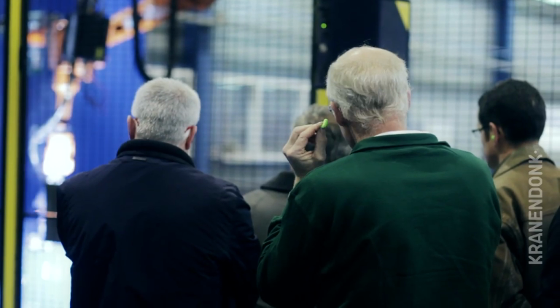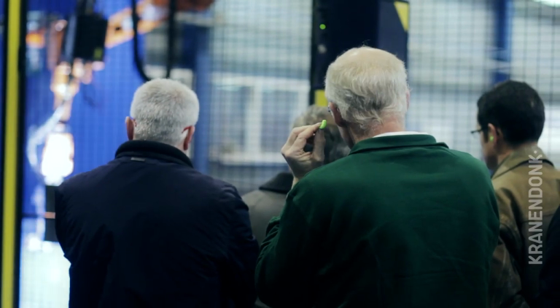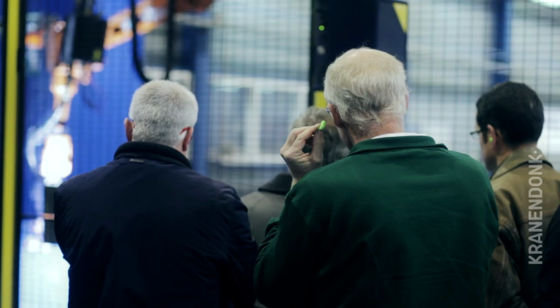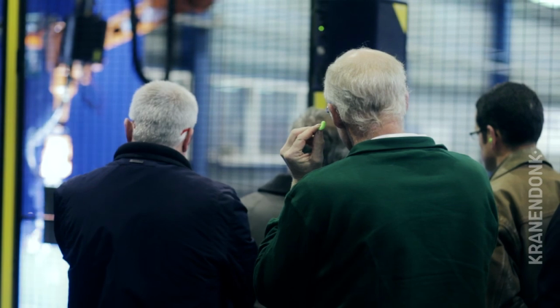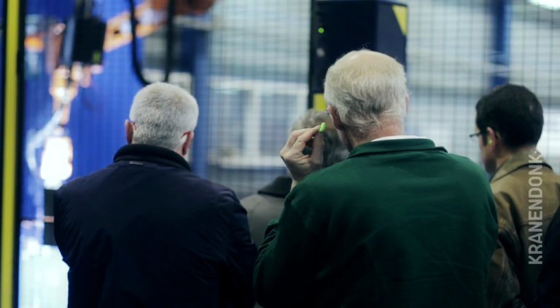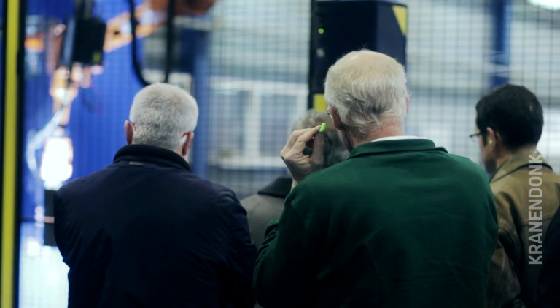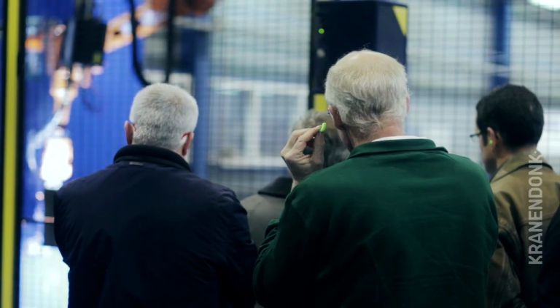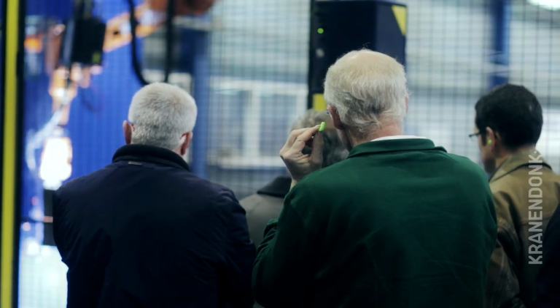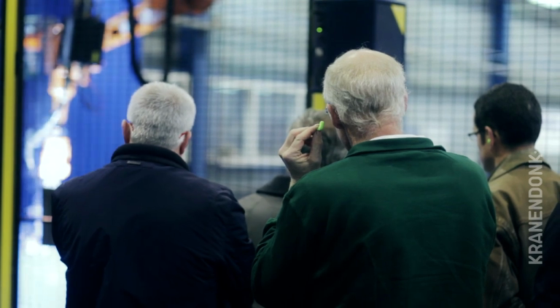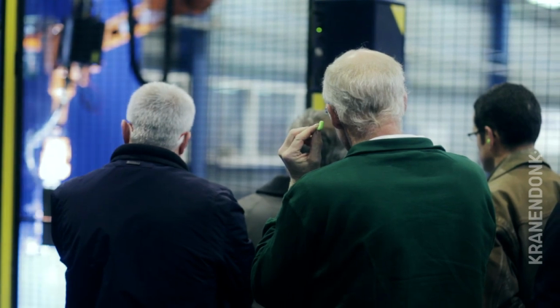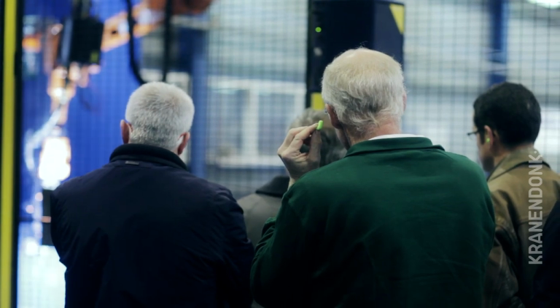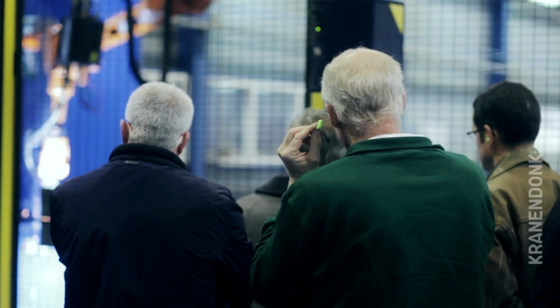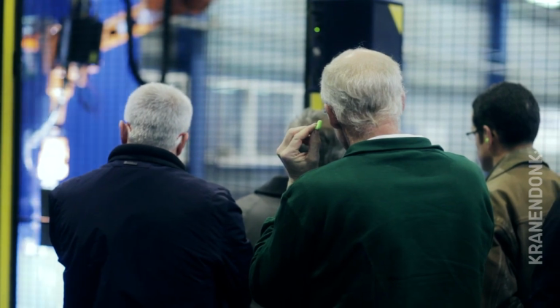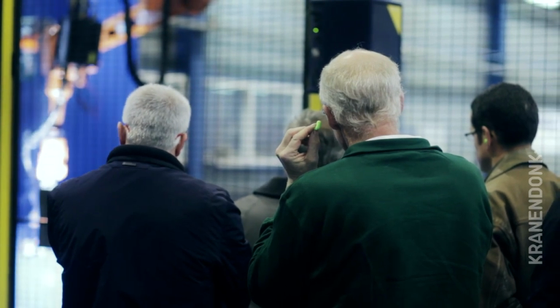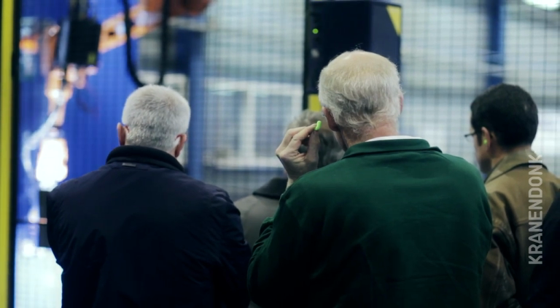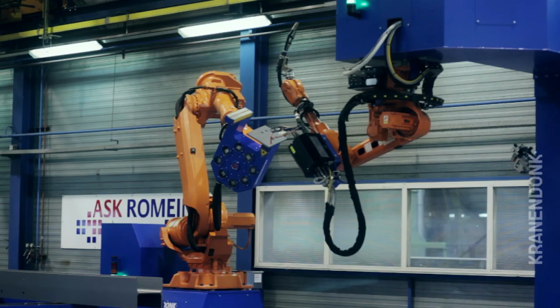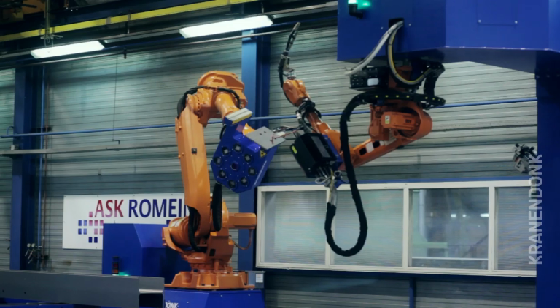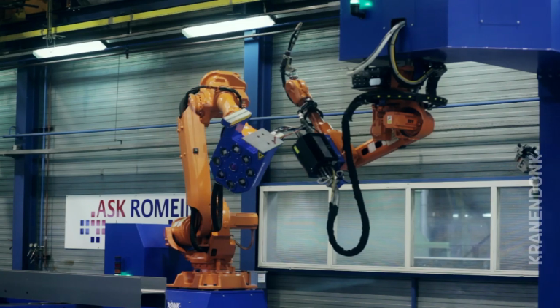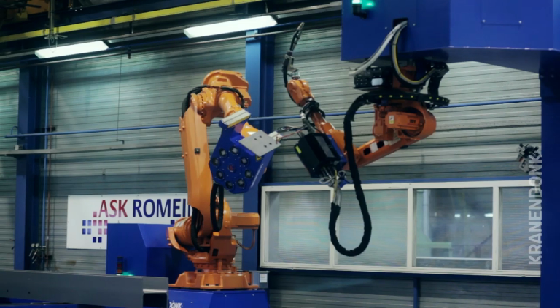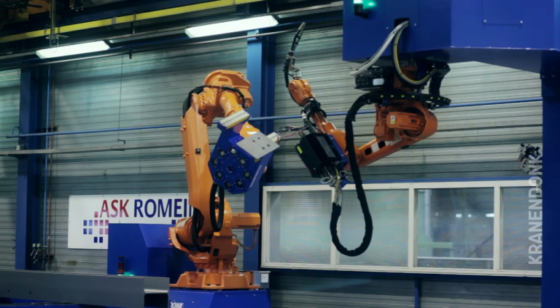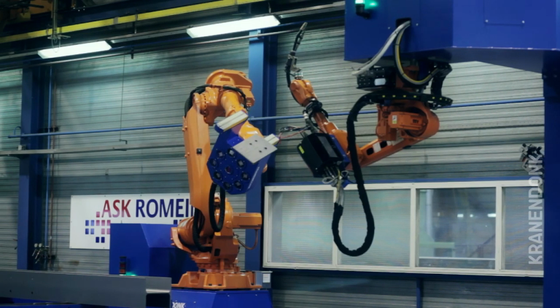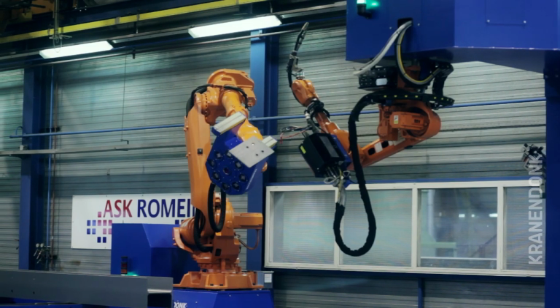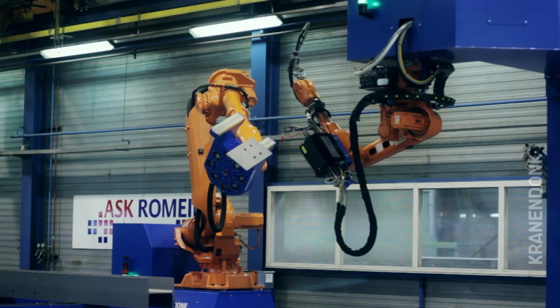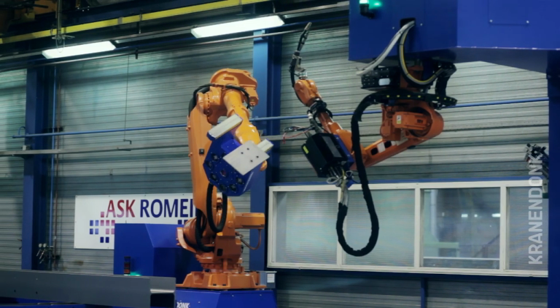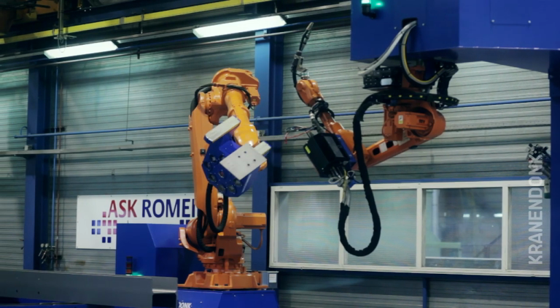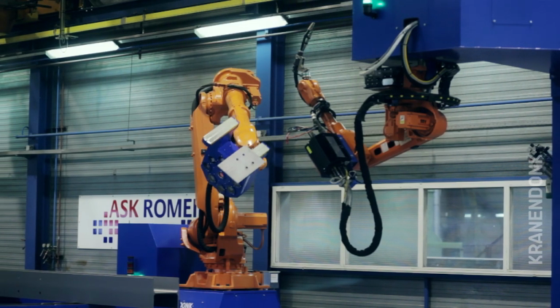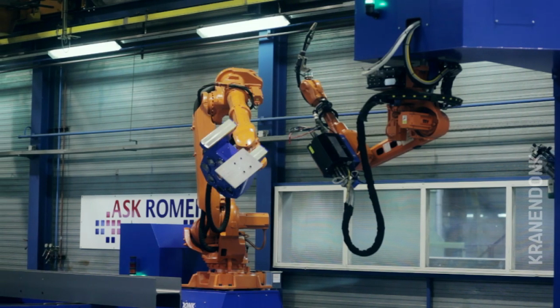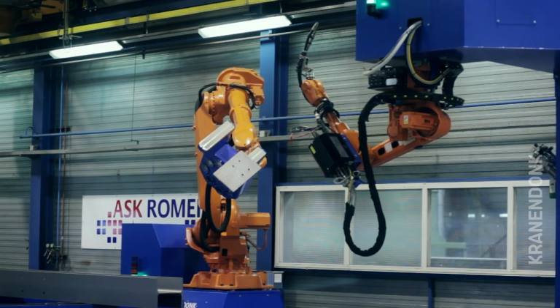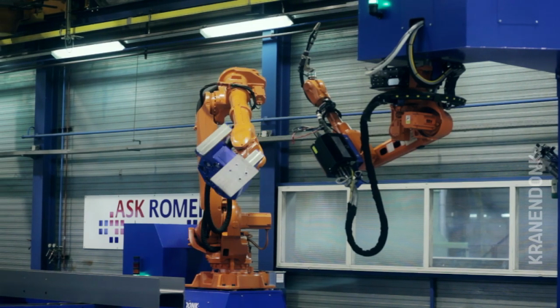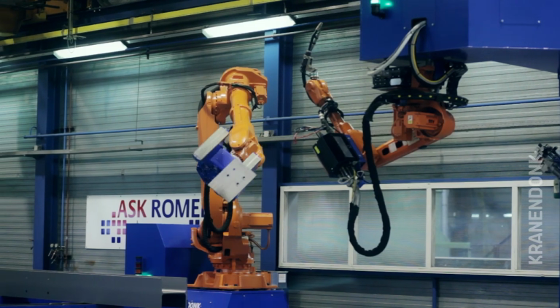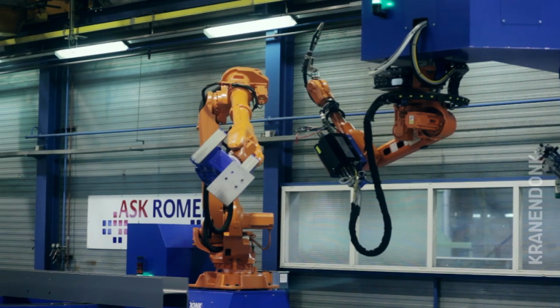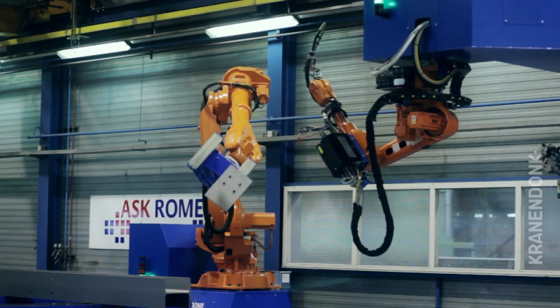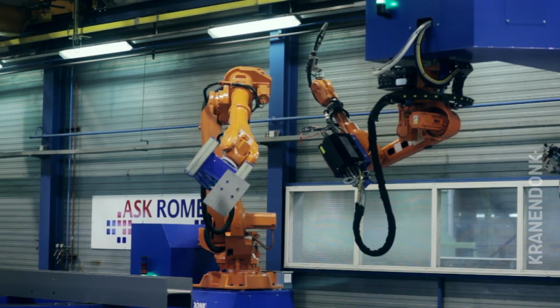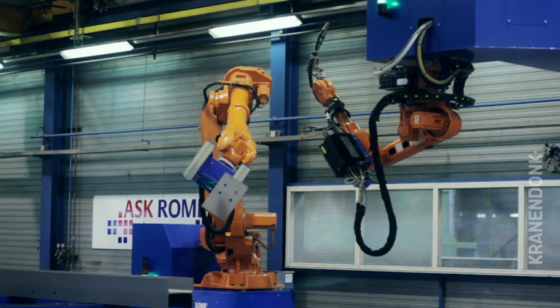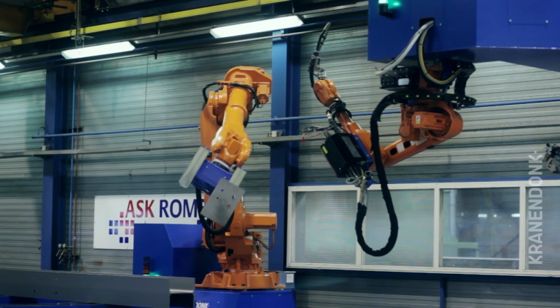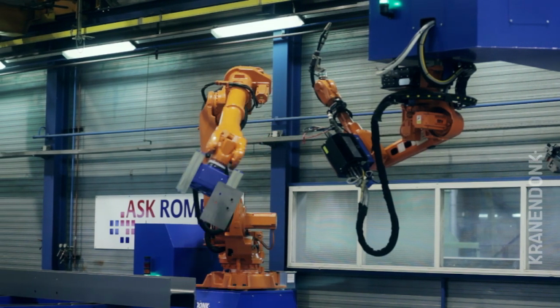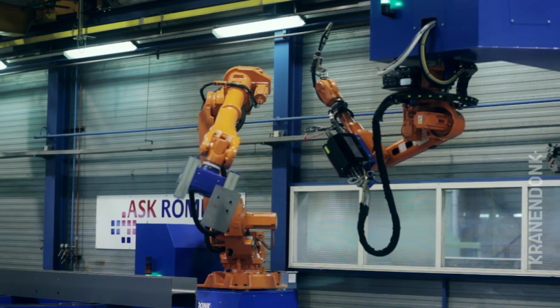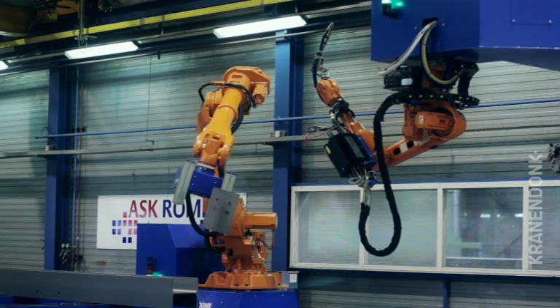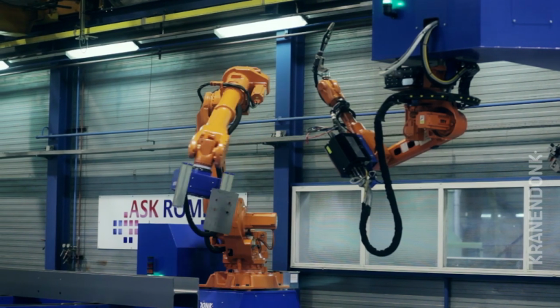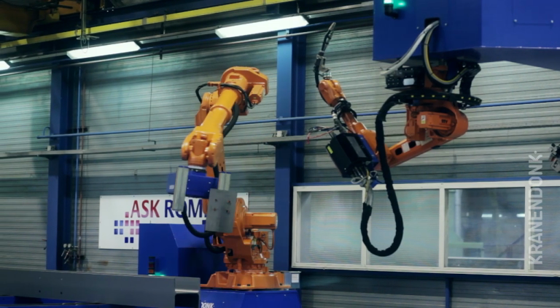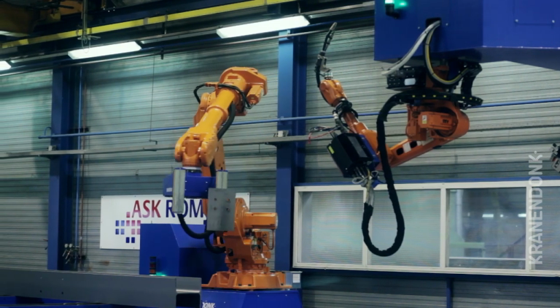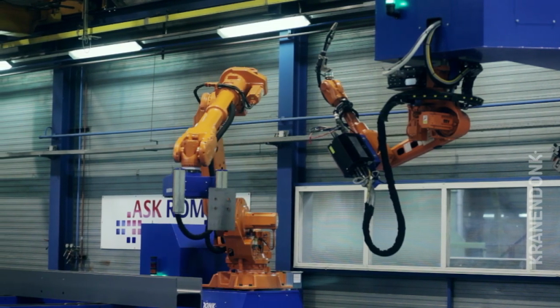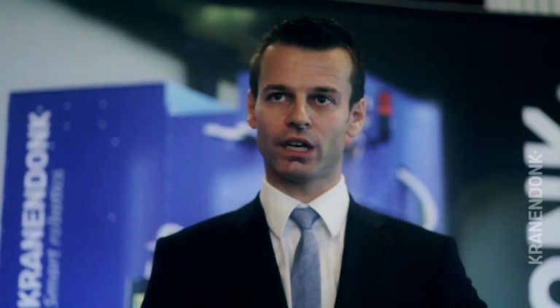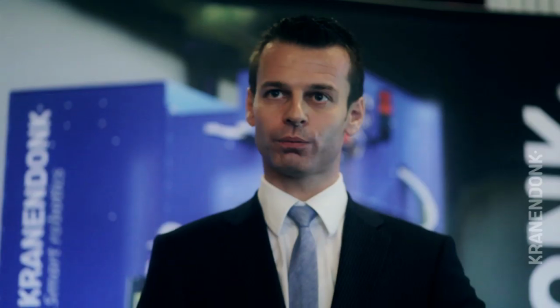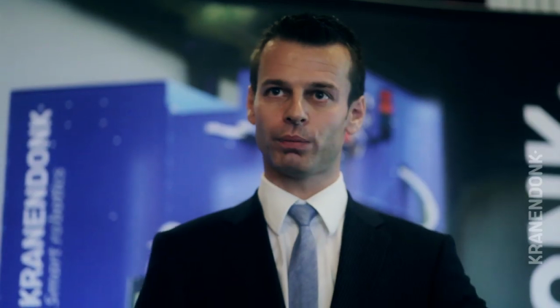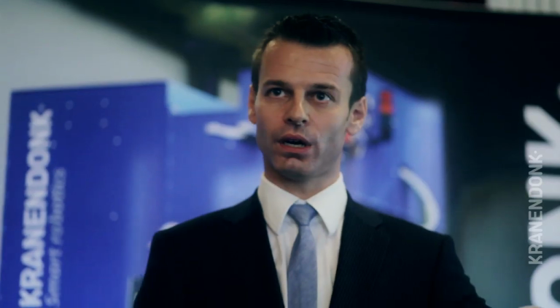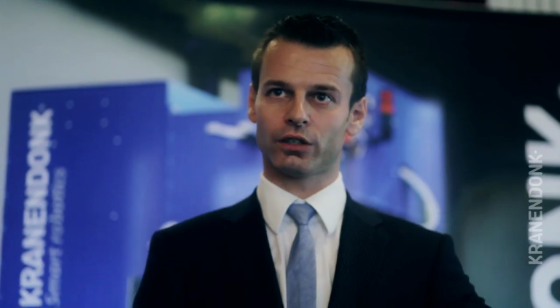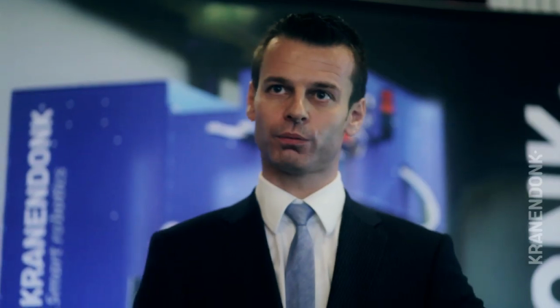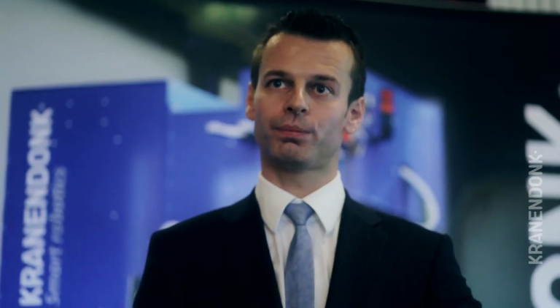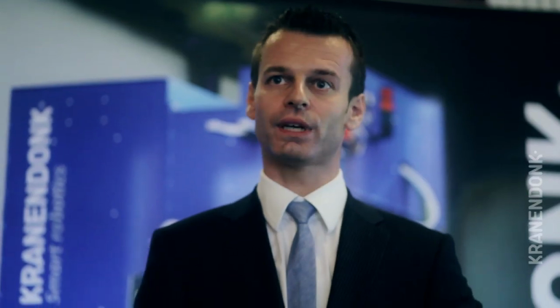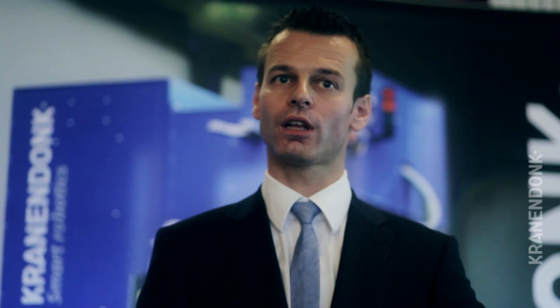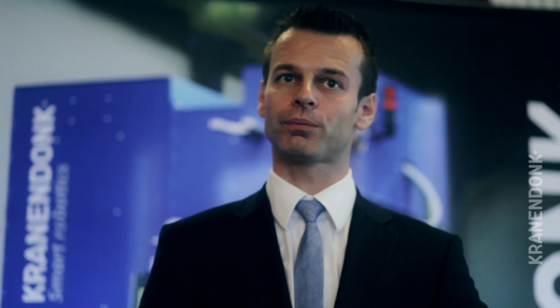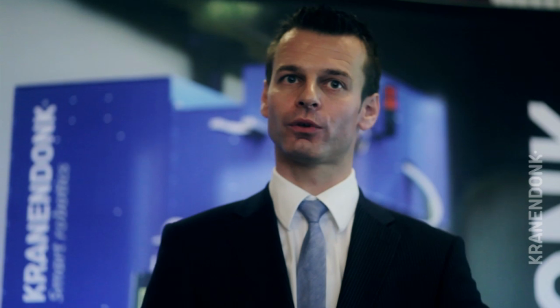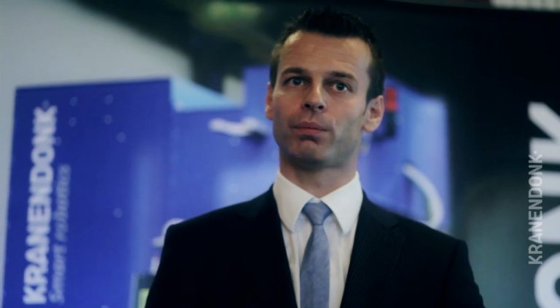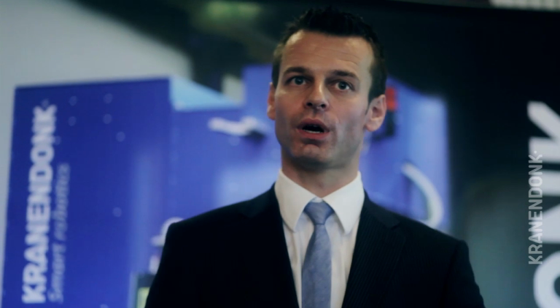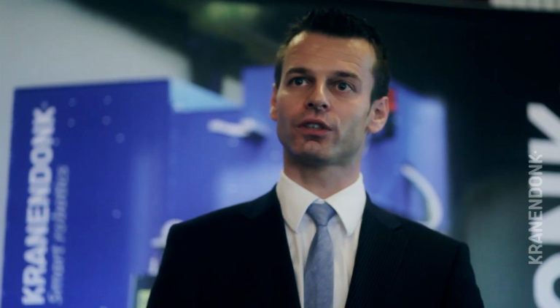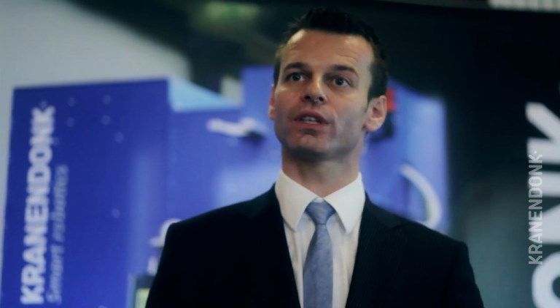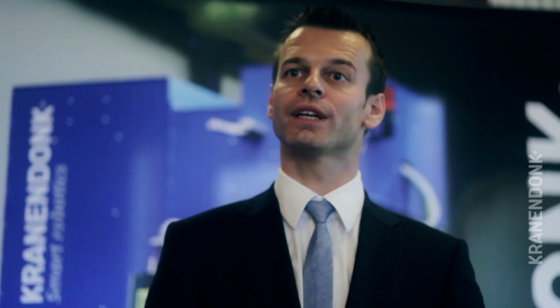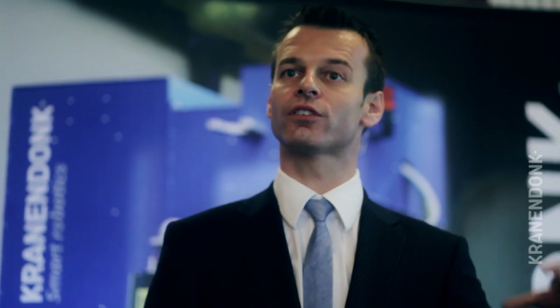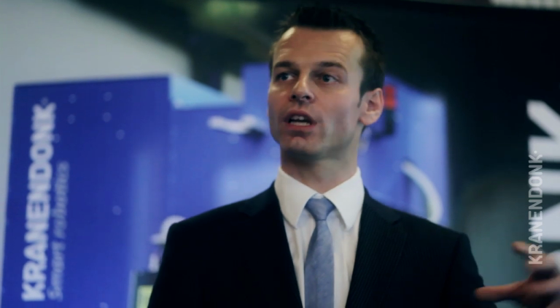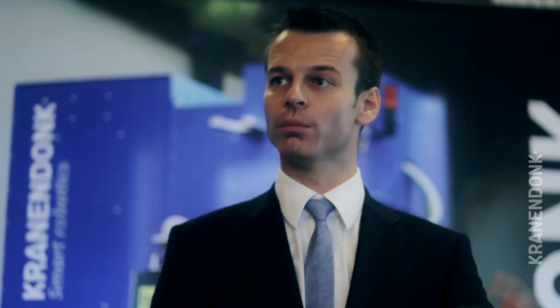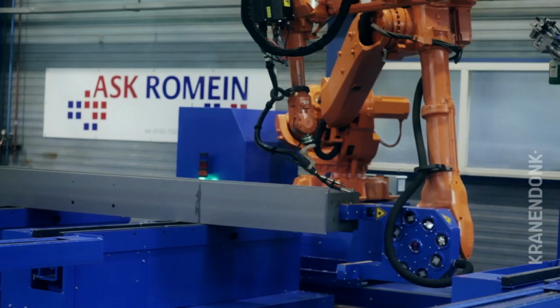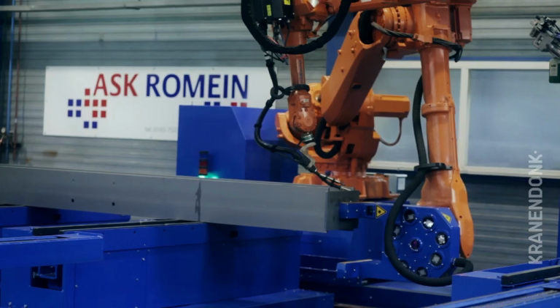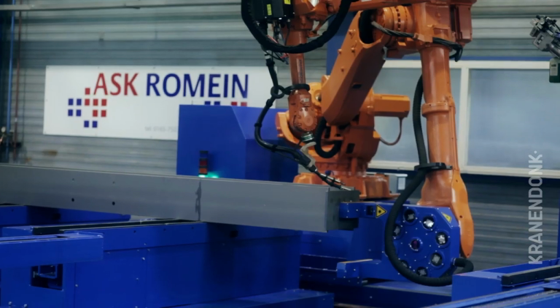What we have, with a camera system on the robot, it recognized parts, picked up the parts, and assembled them.